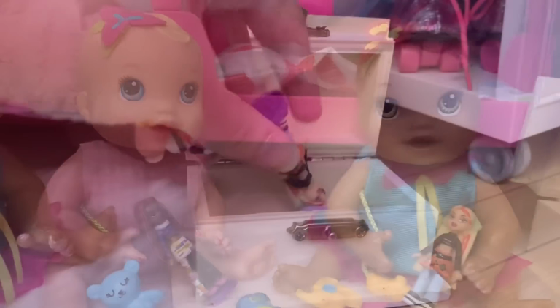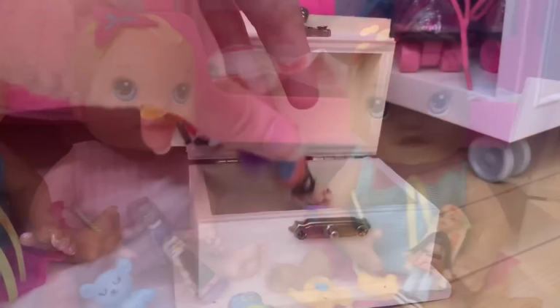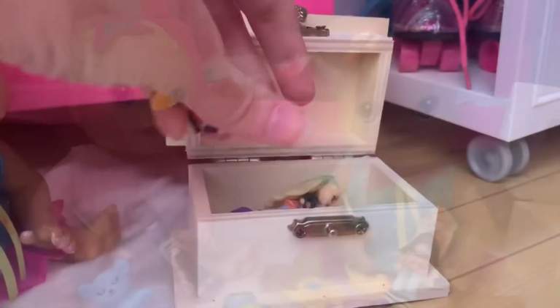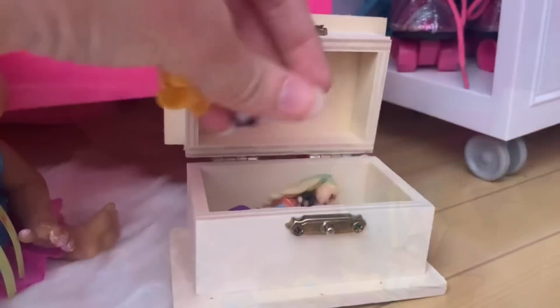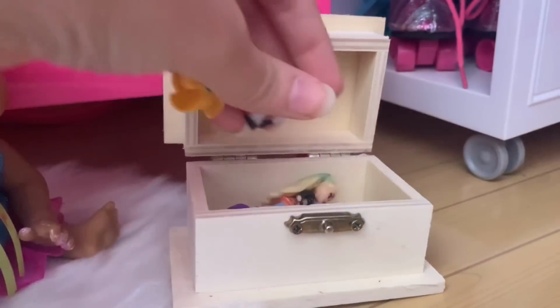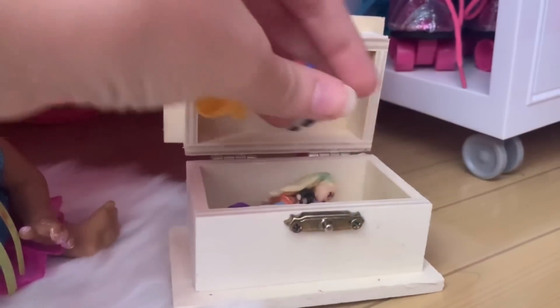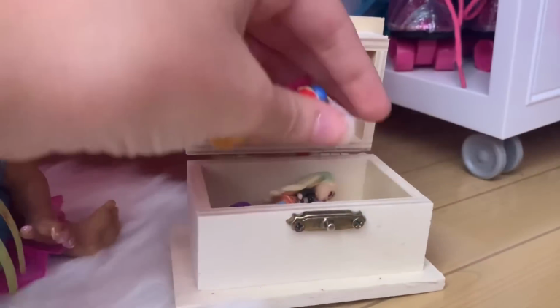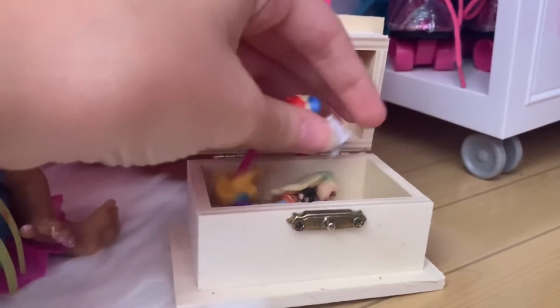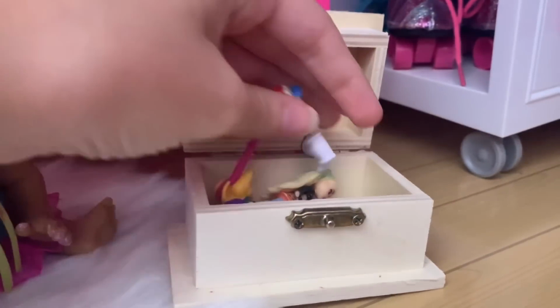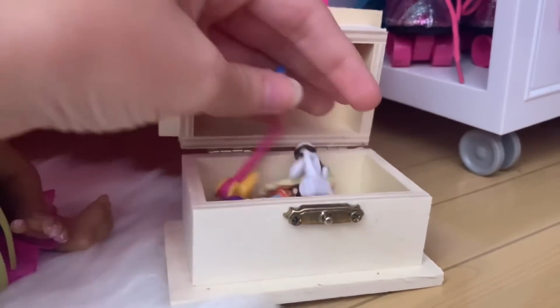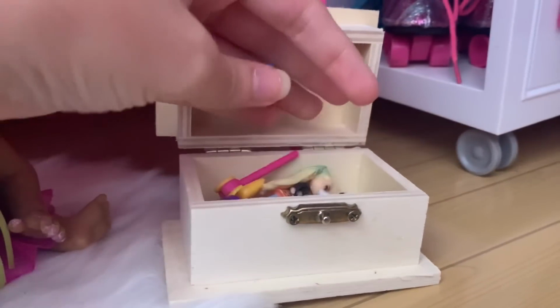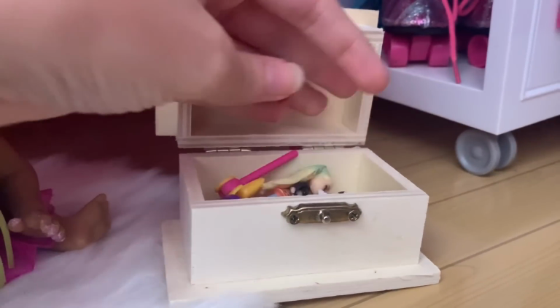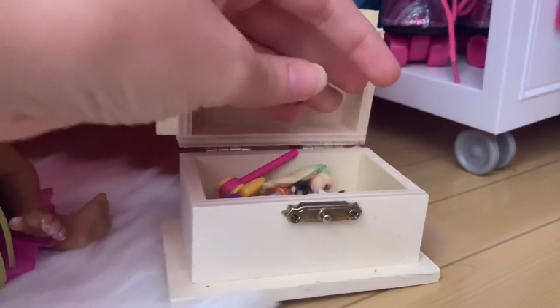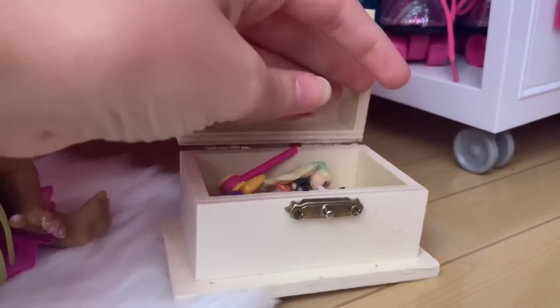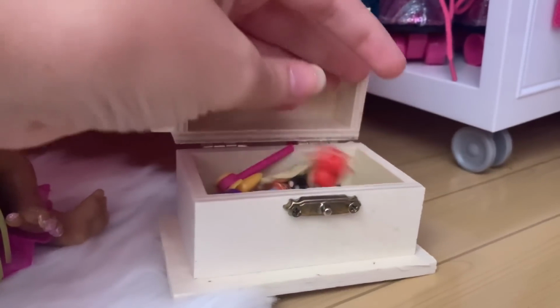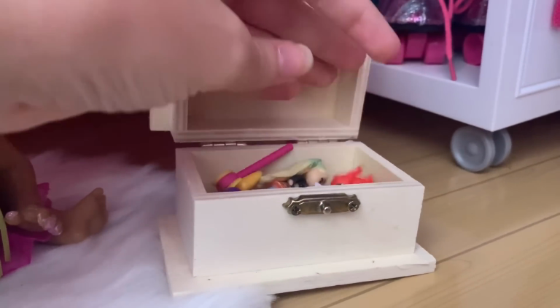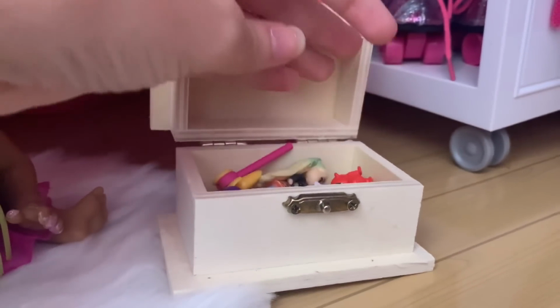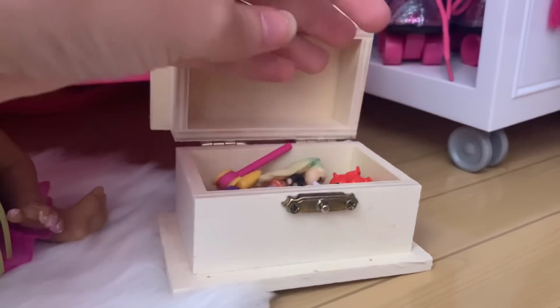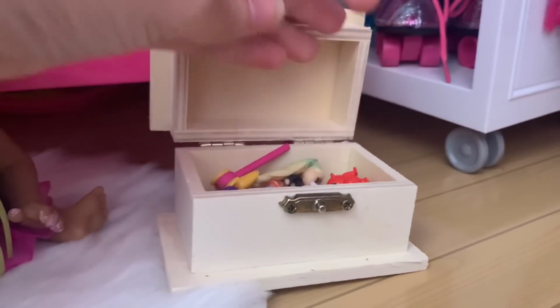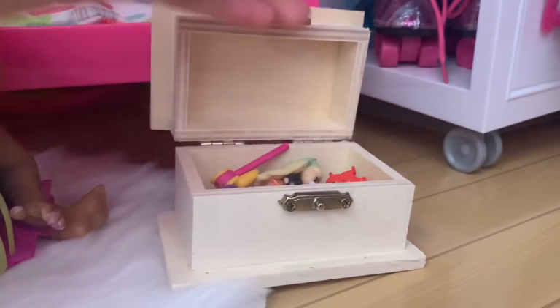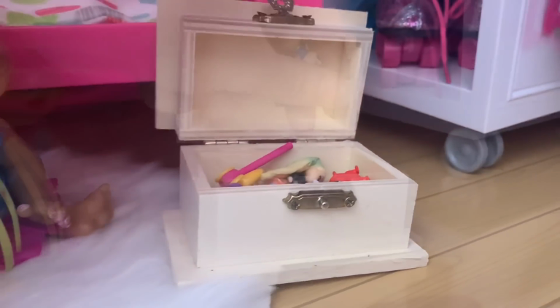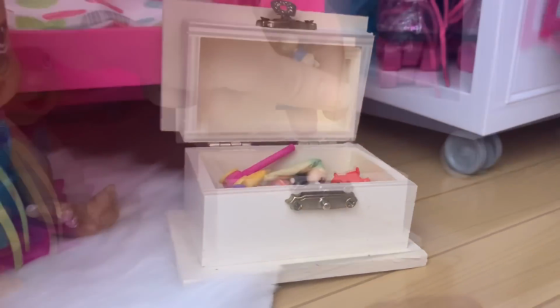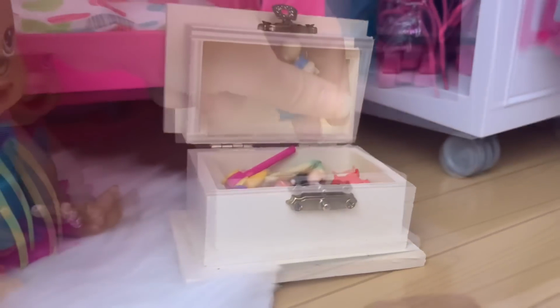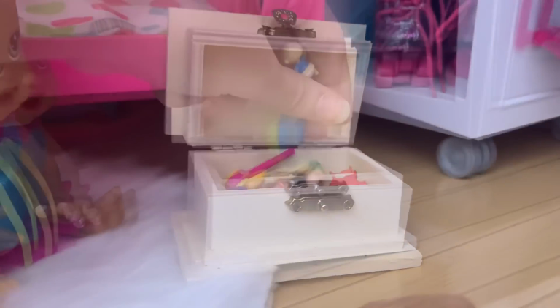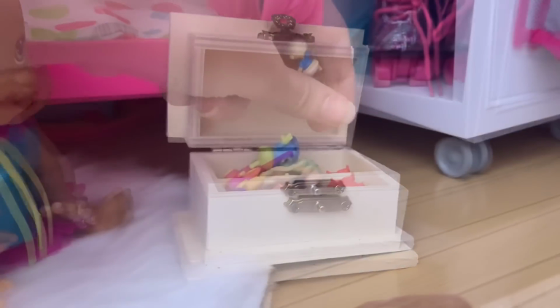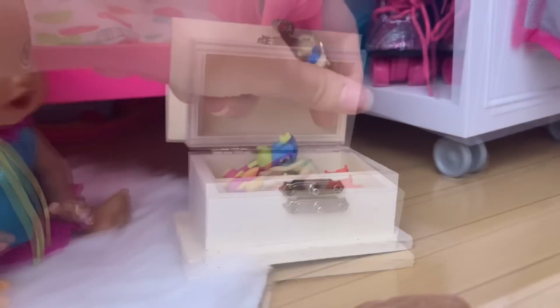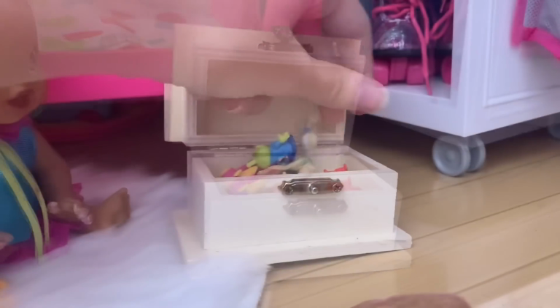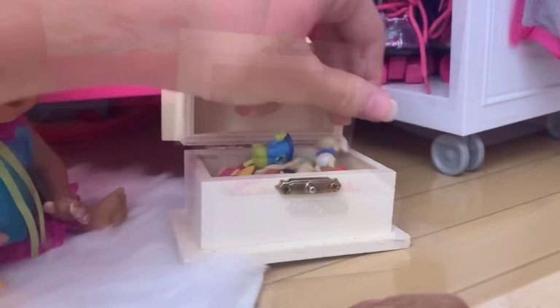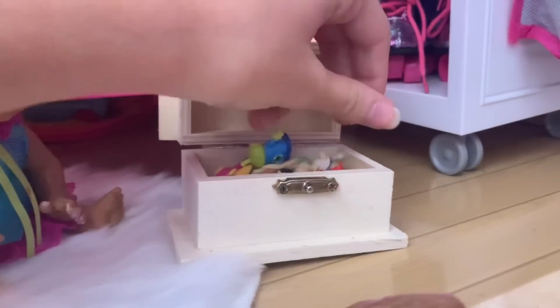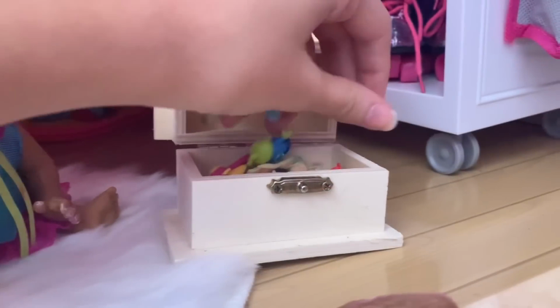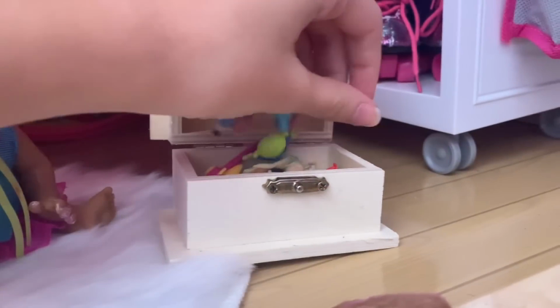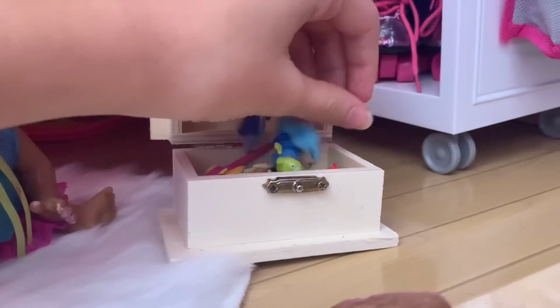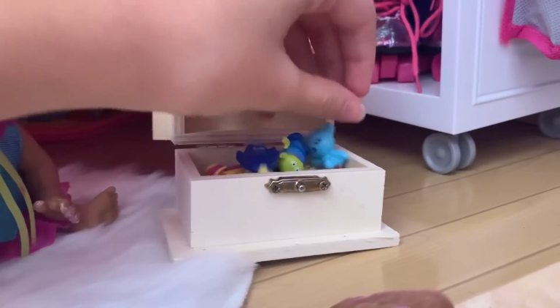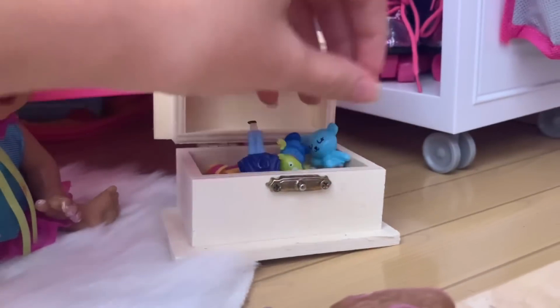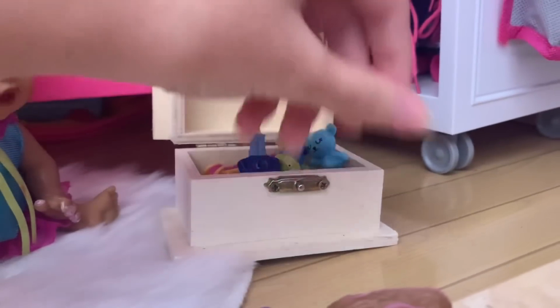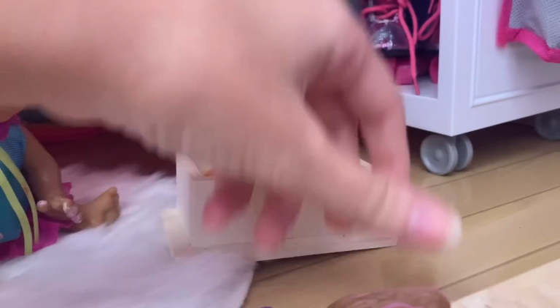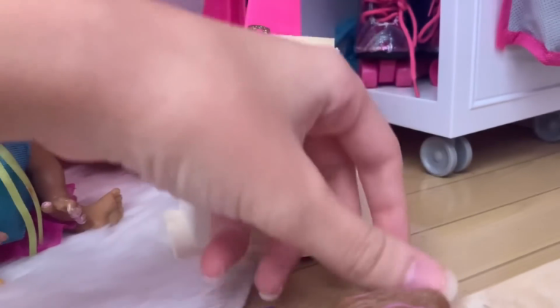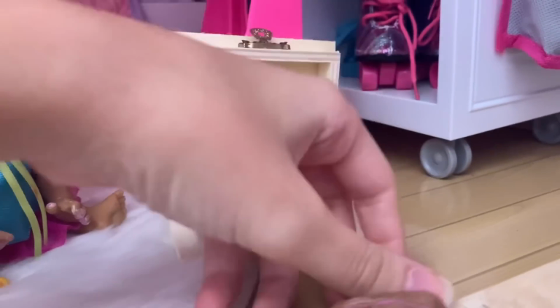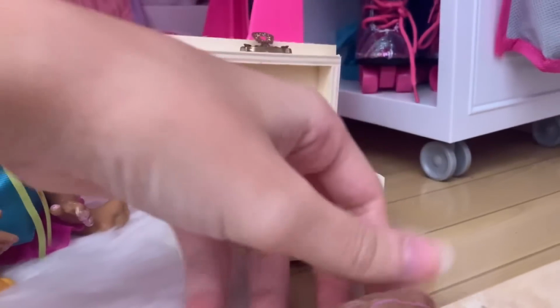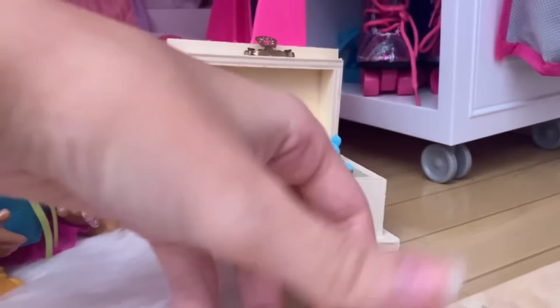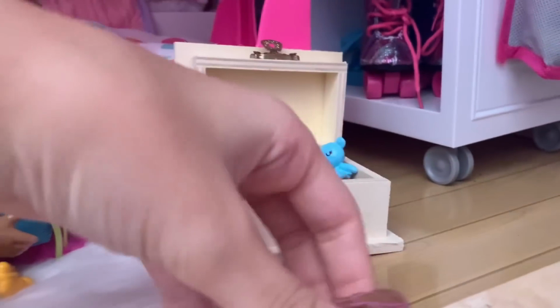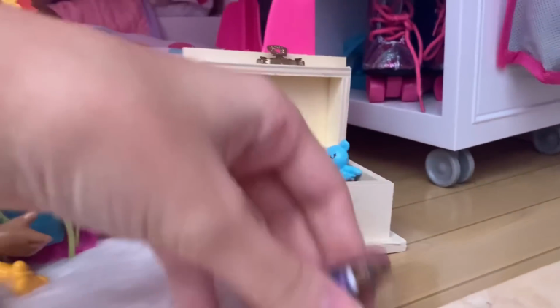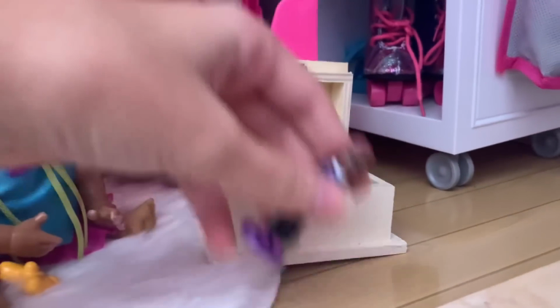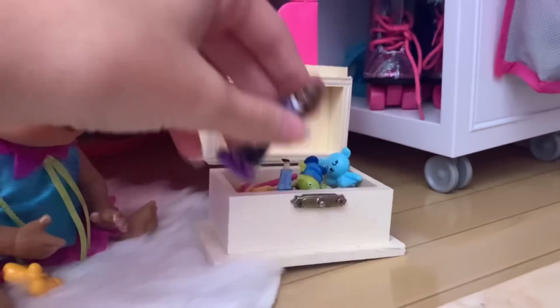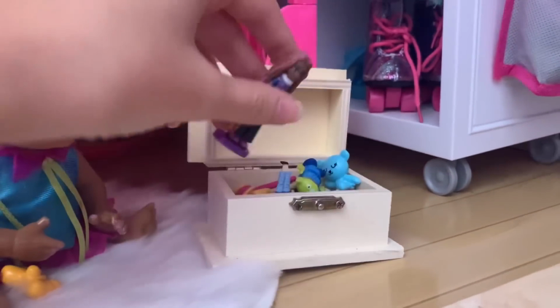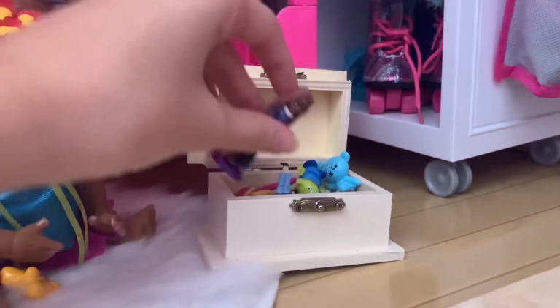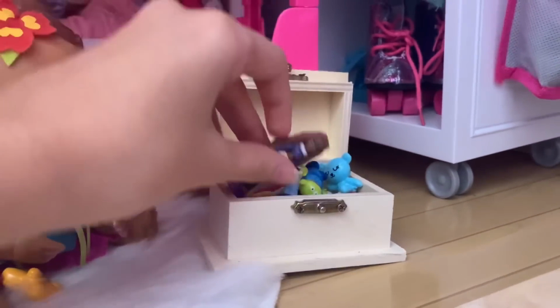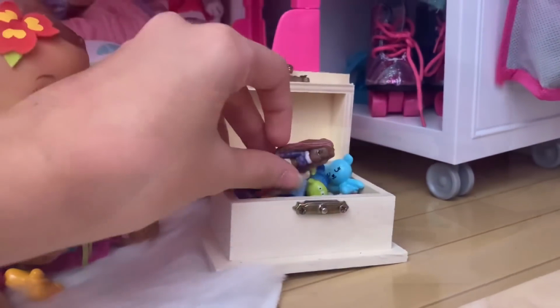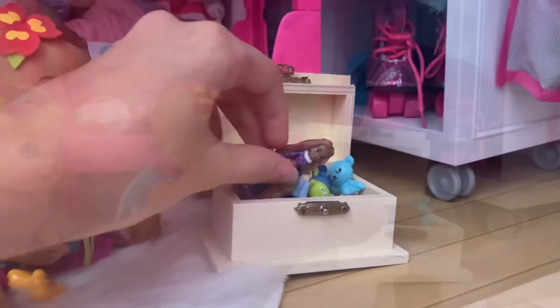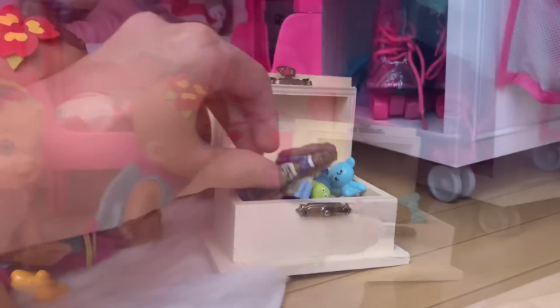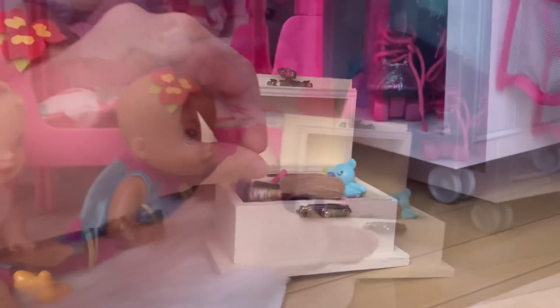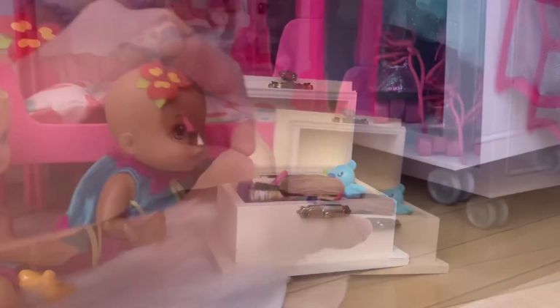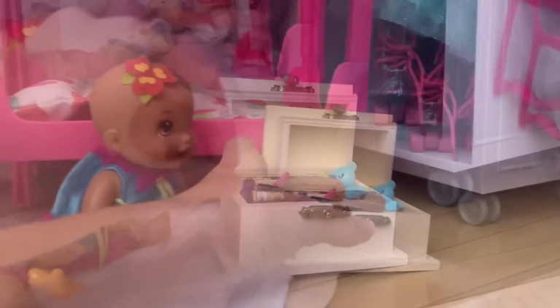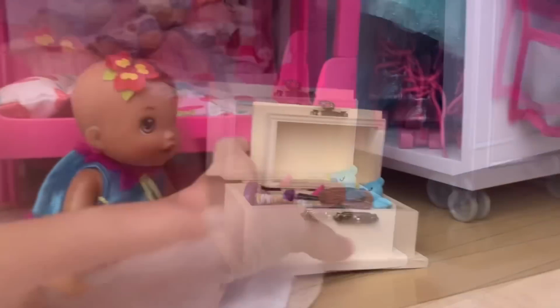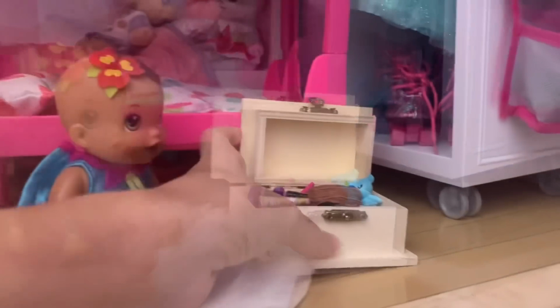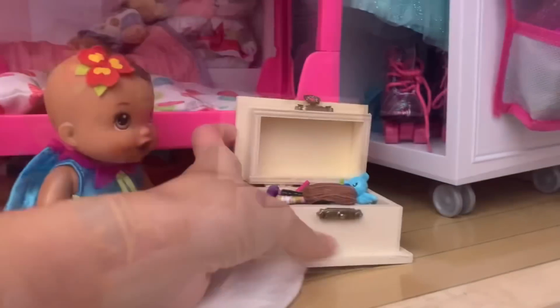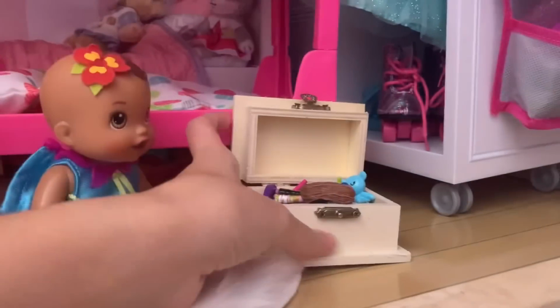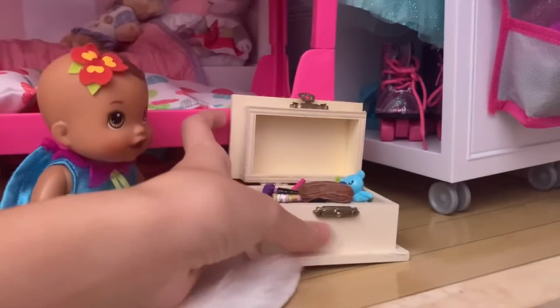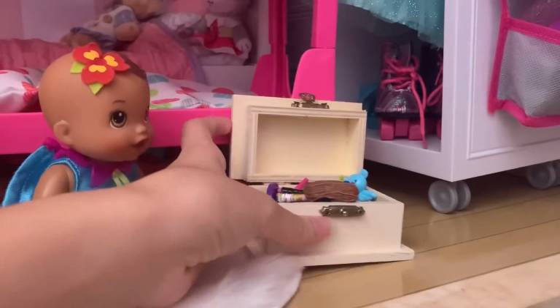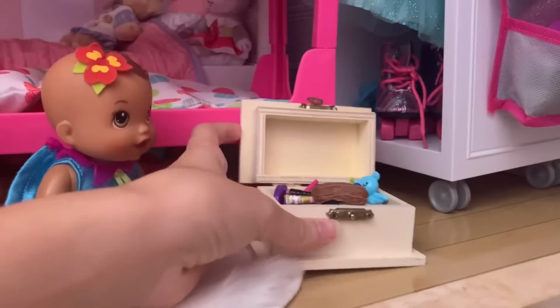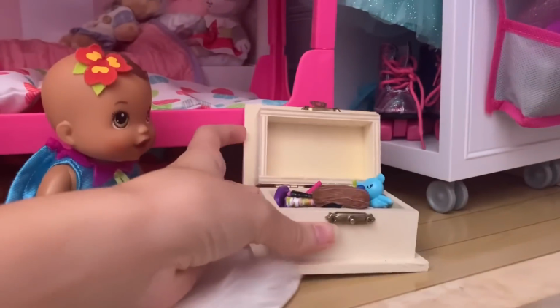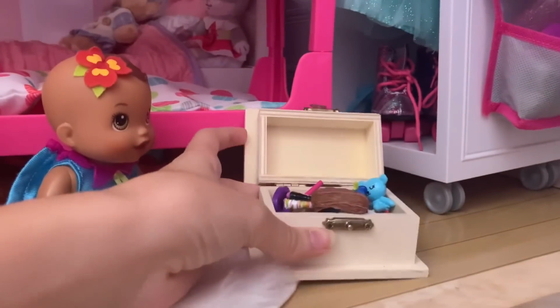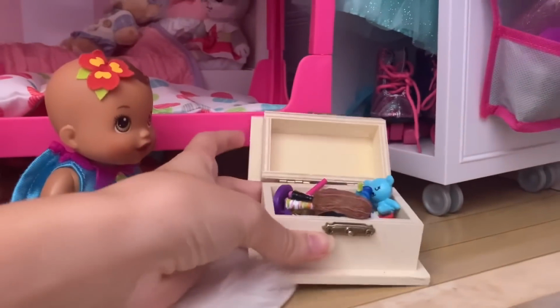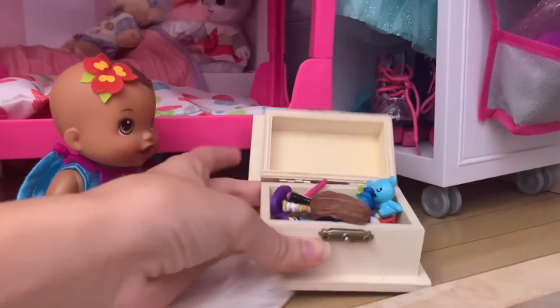Let's put away all our toys in our toy box. There. Is that good, Mommy? Yes. Good job, girls.